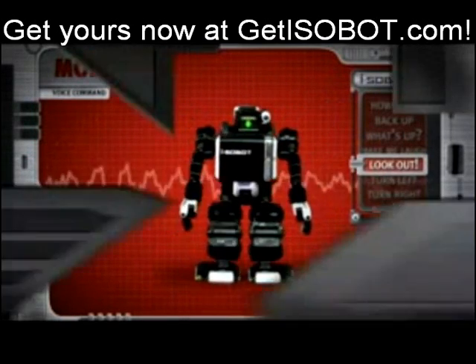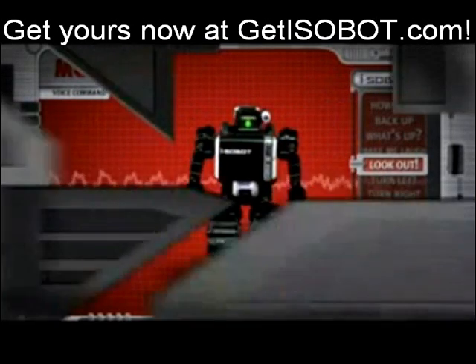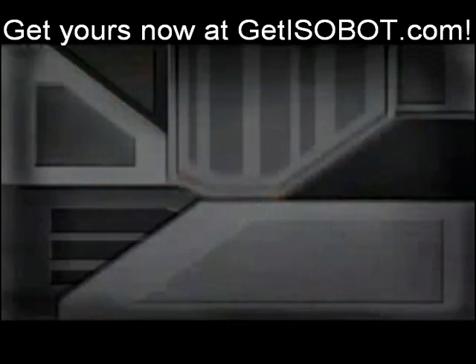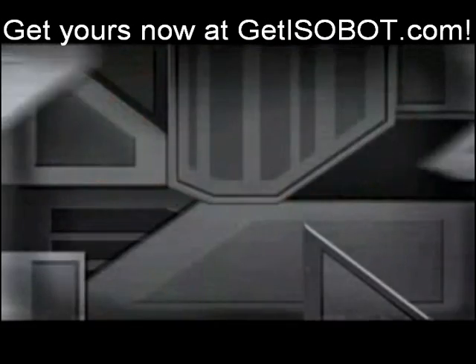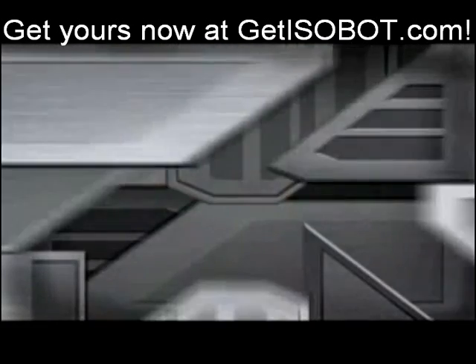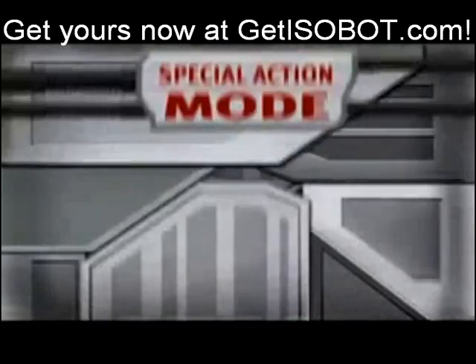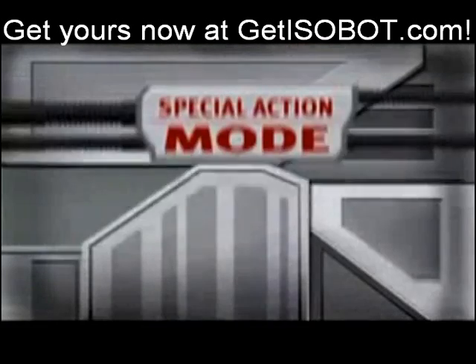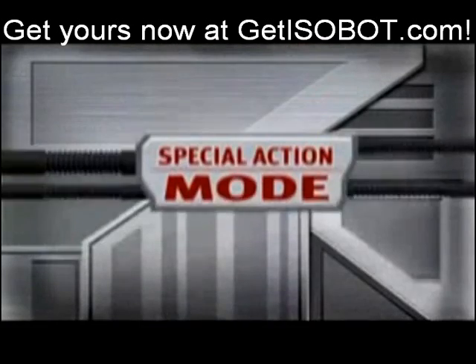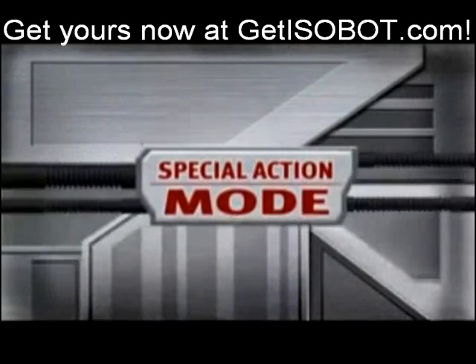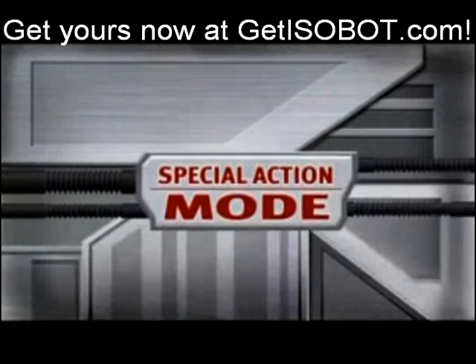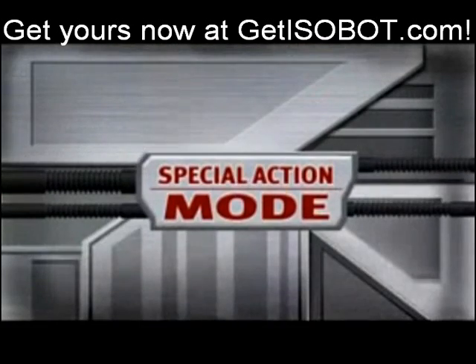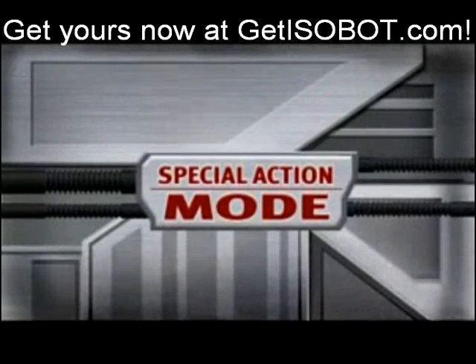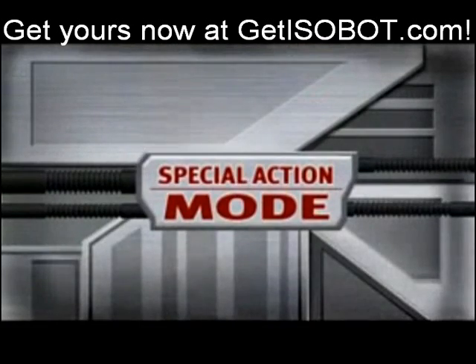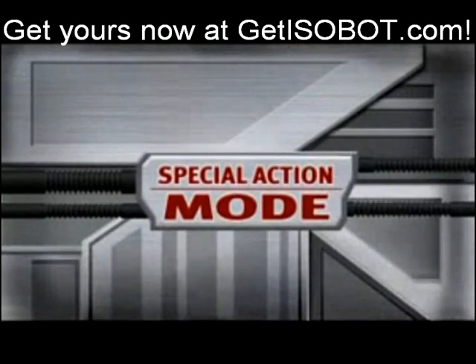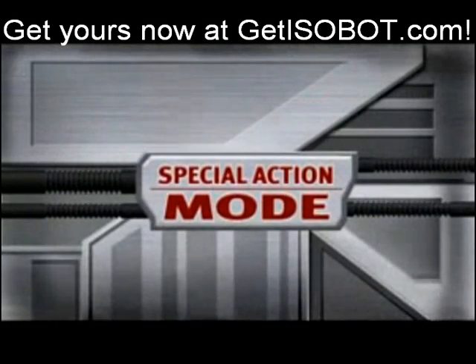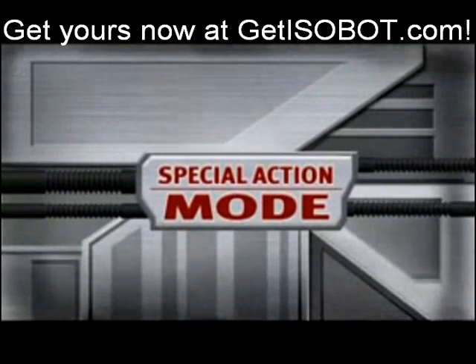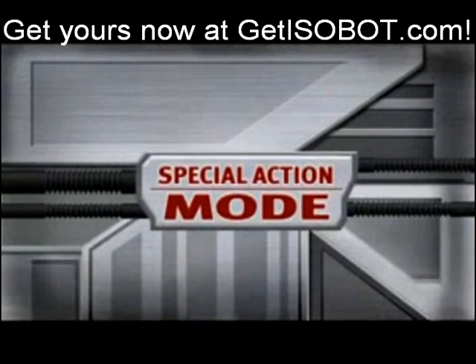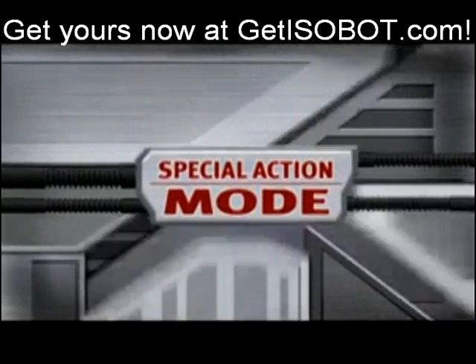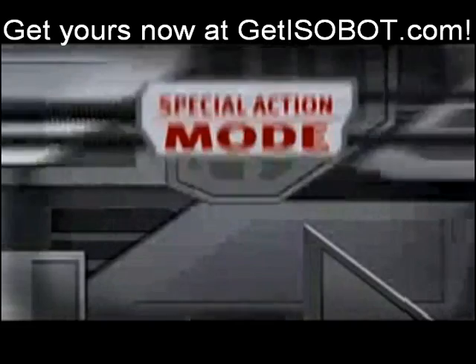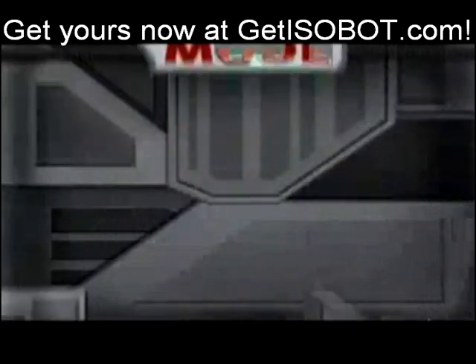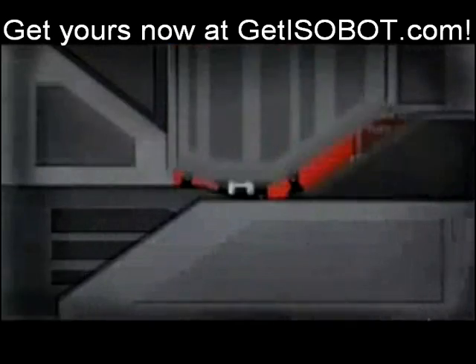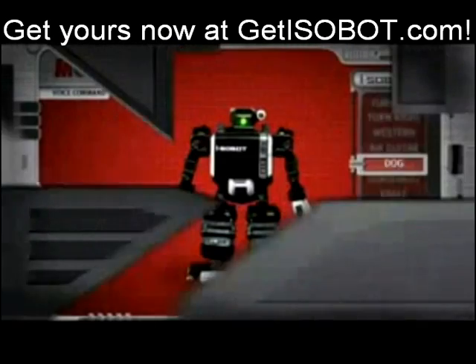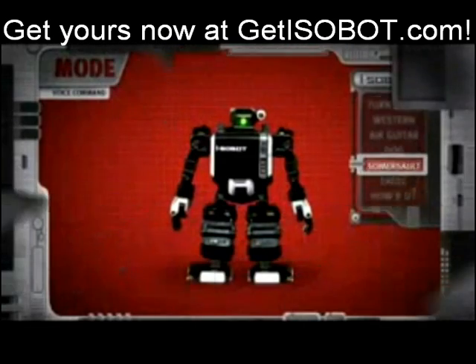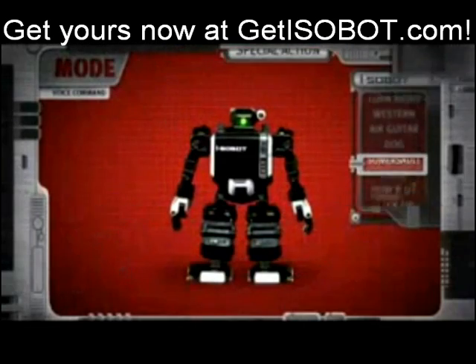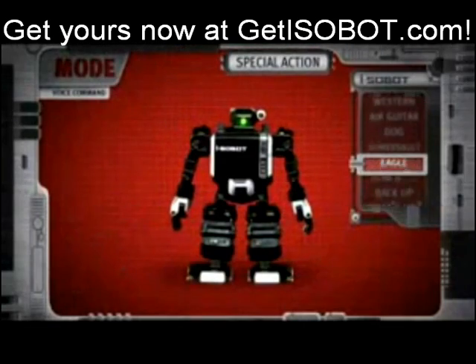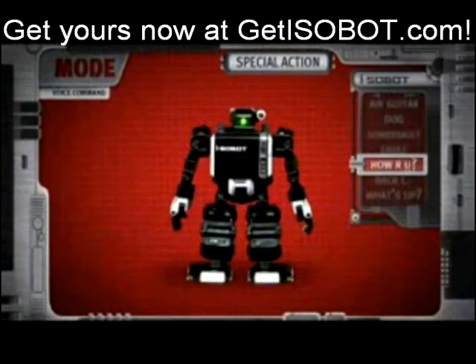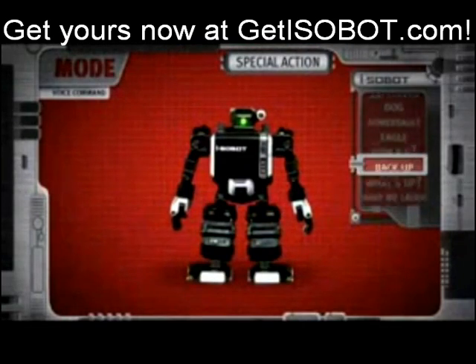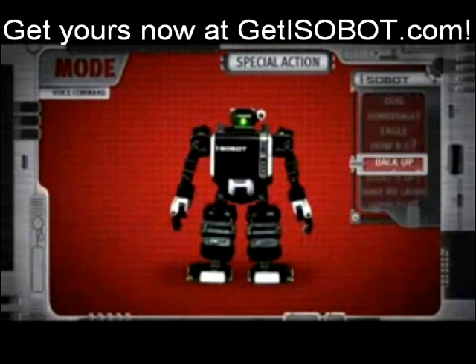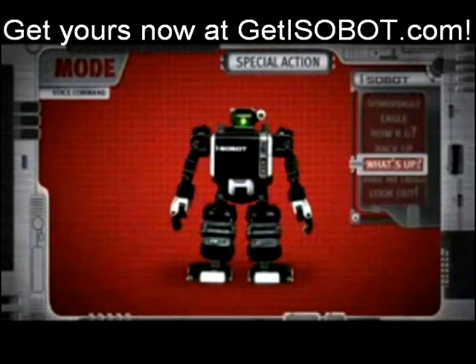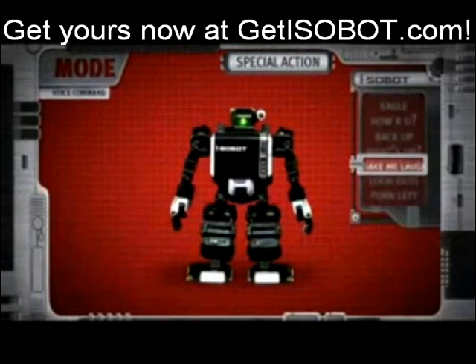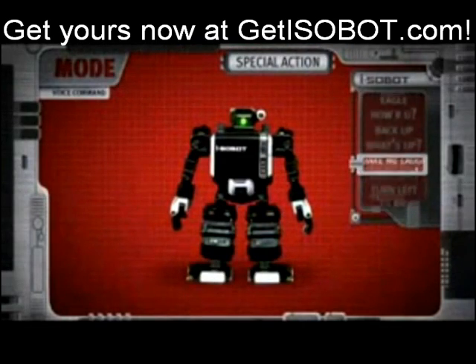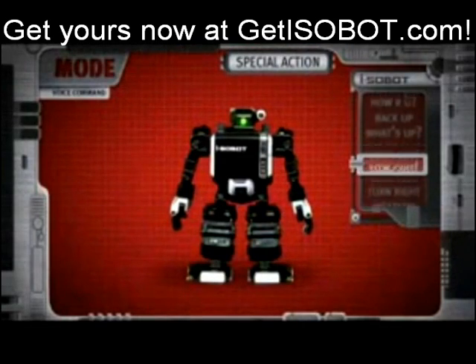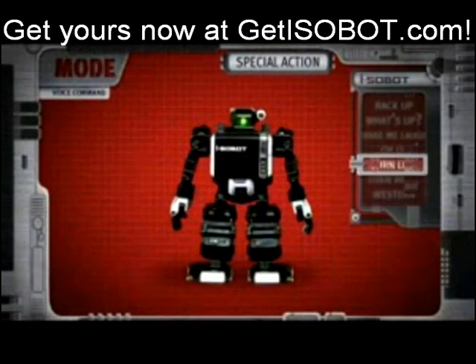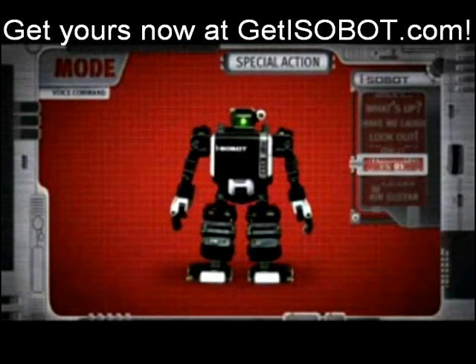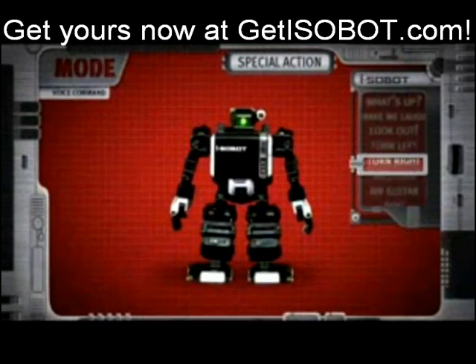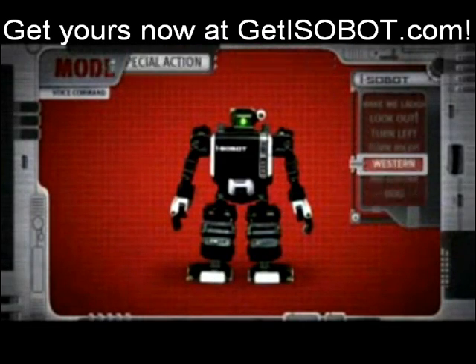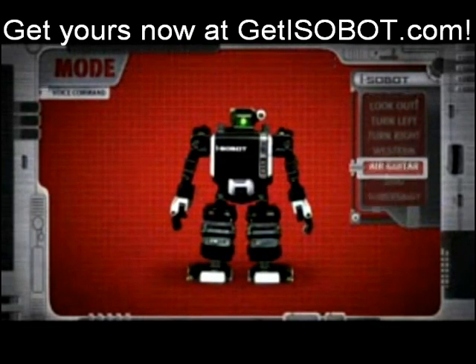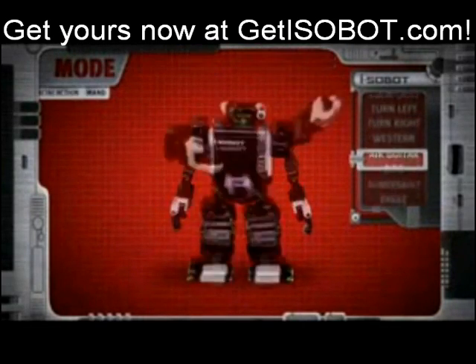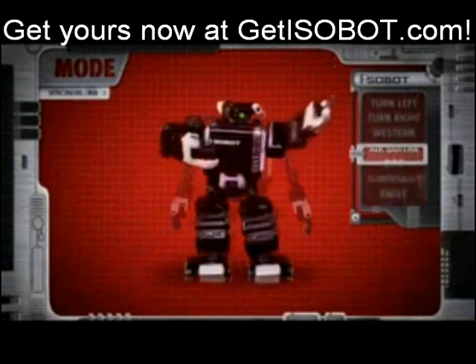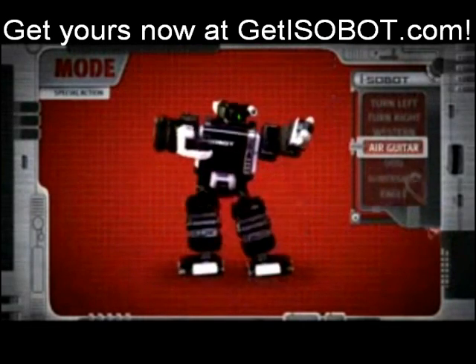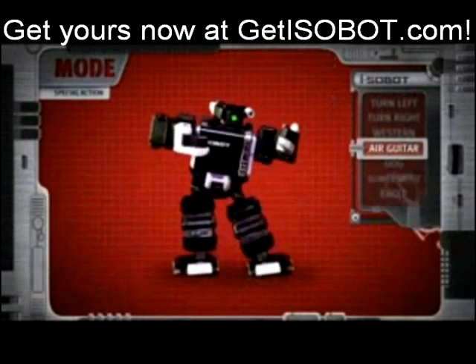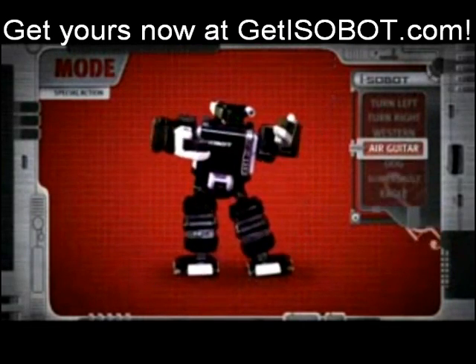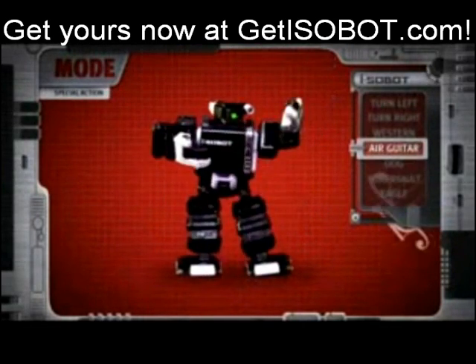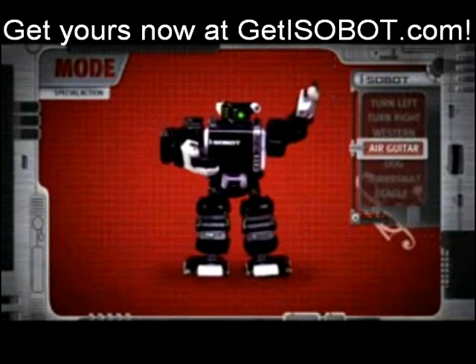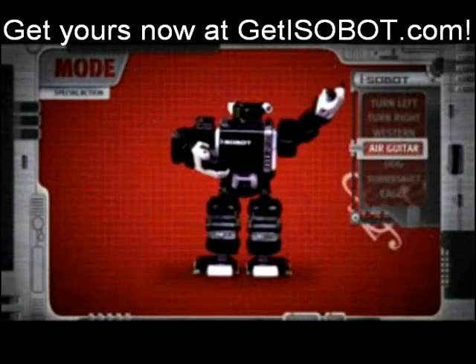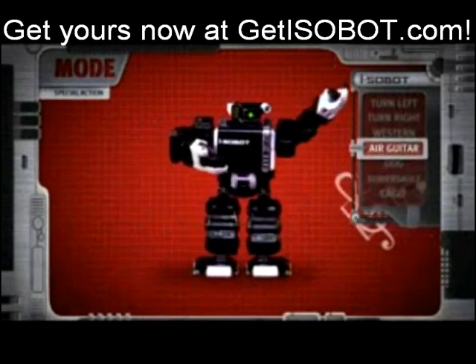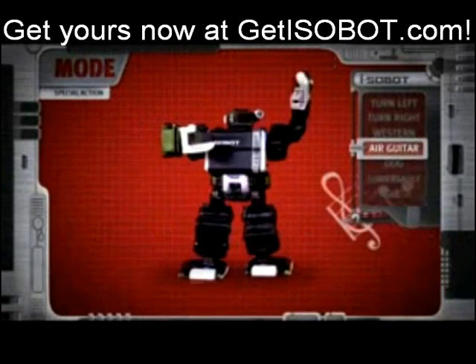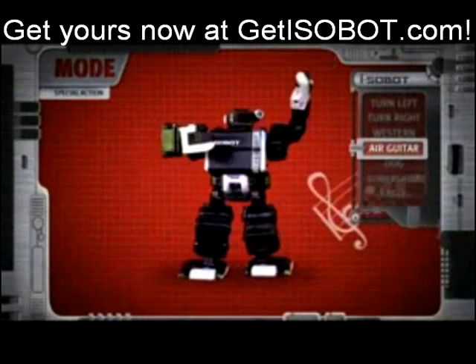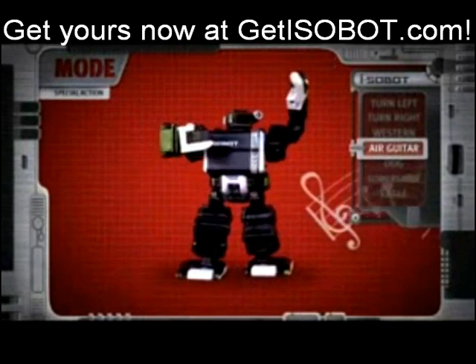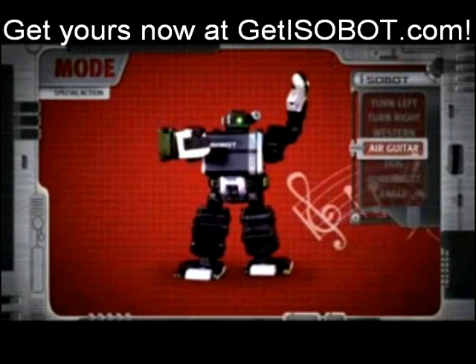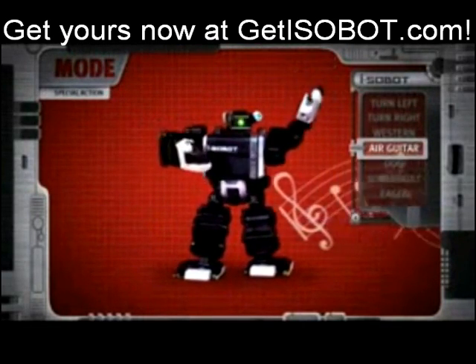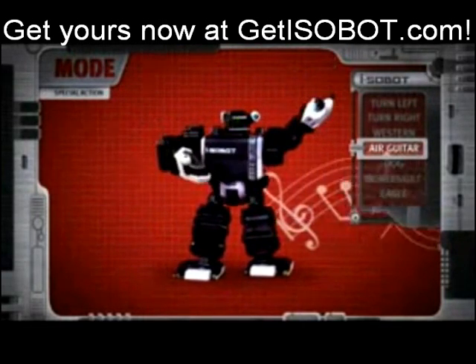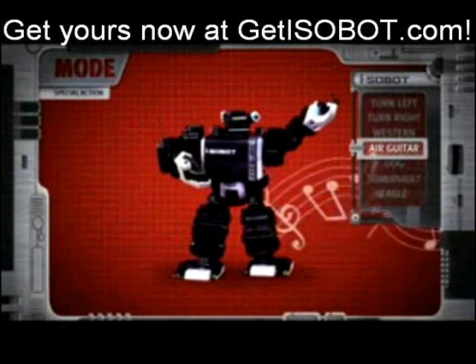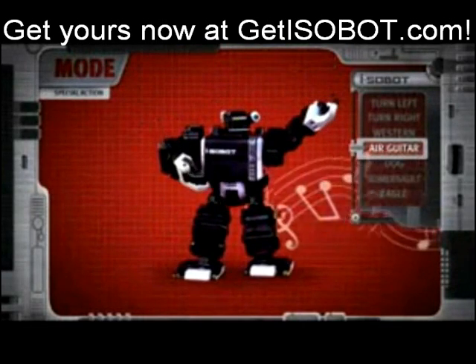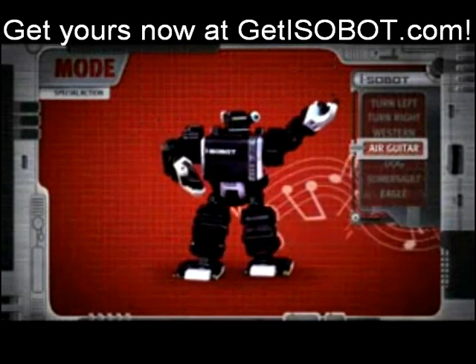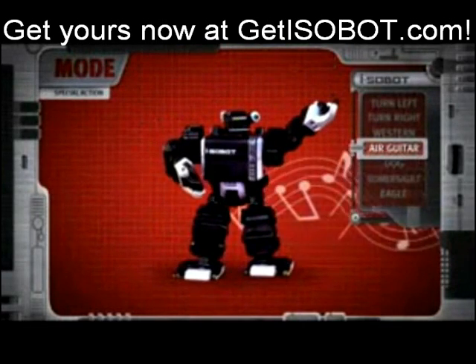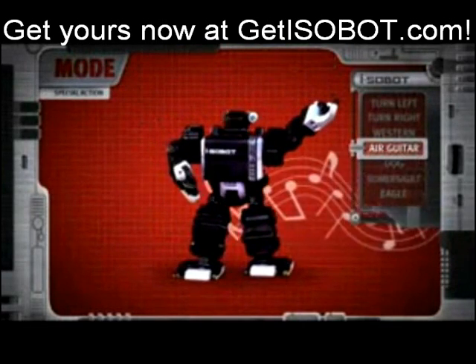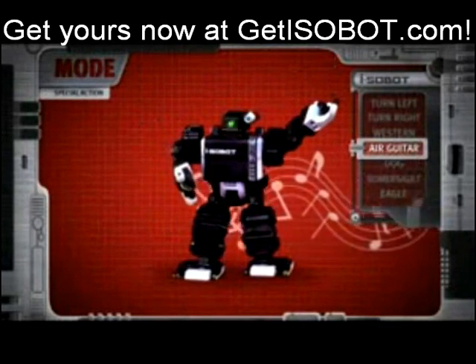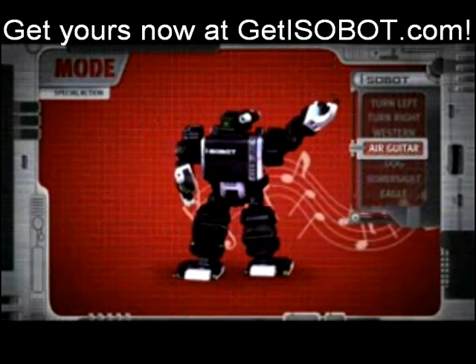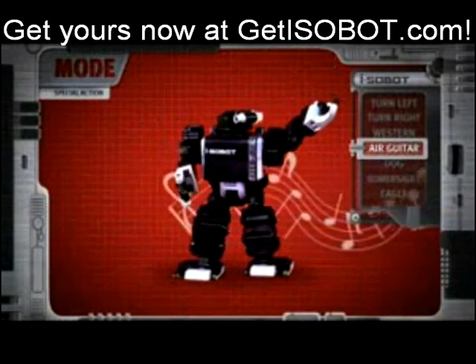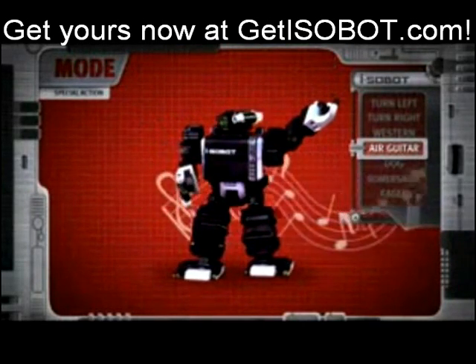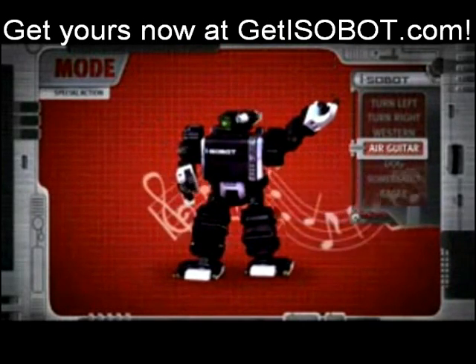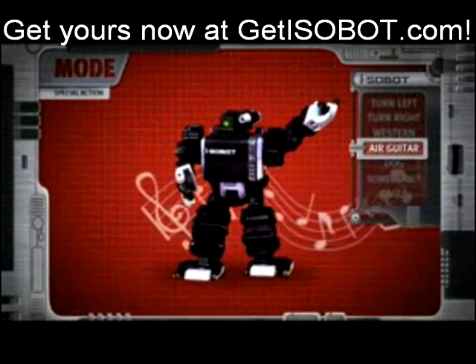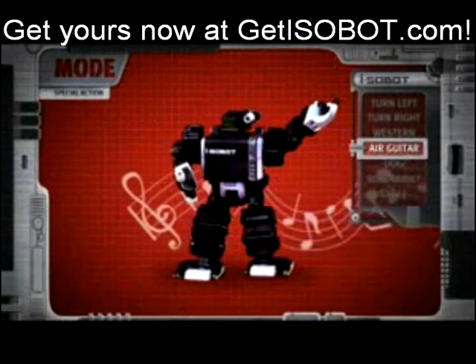Special action mode. Command ISOBOT to perform any of 18 pre-programmed special actions.